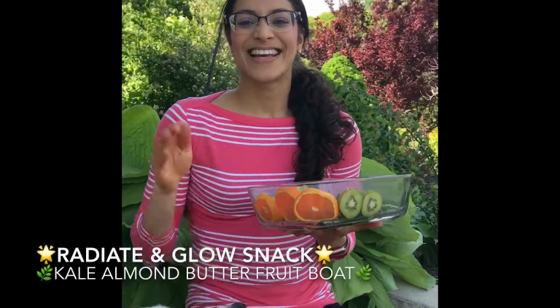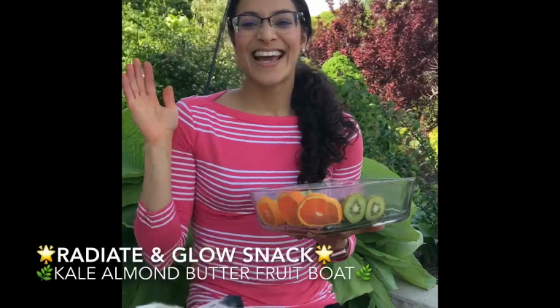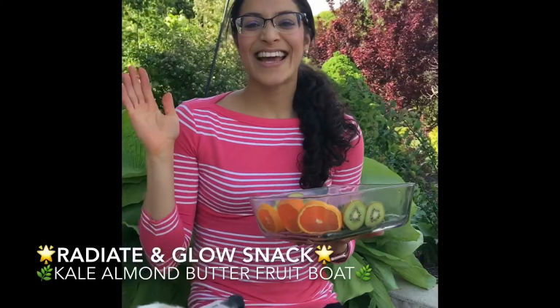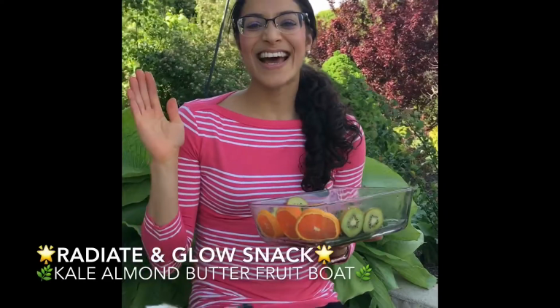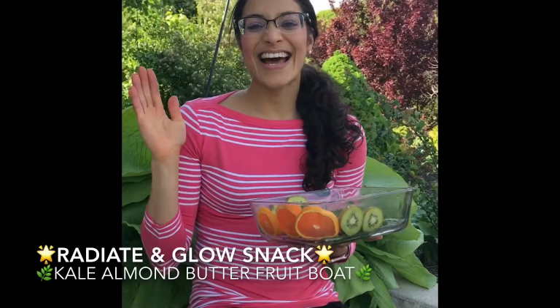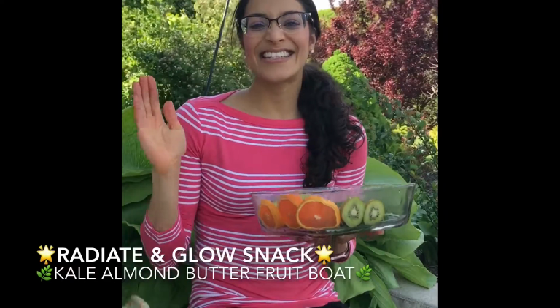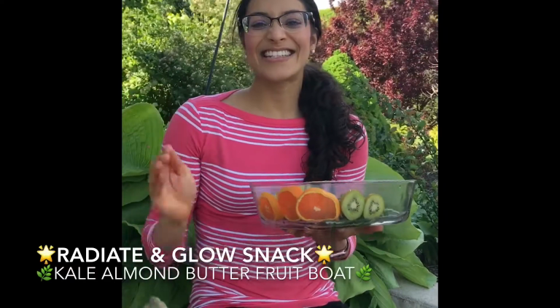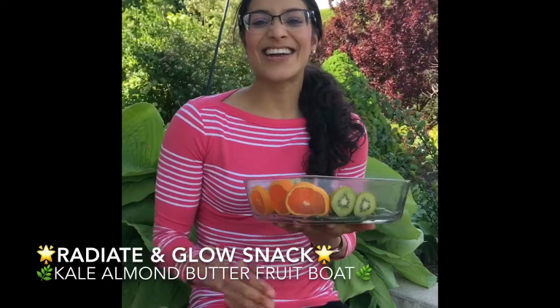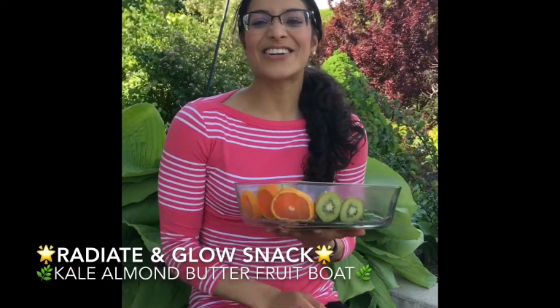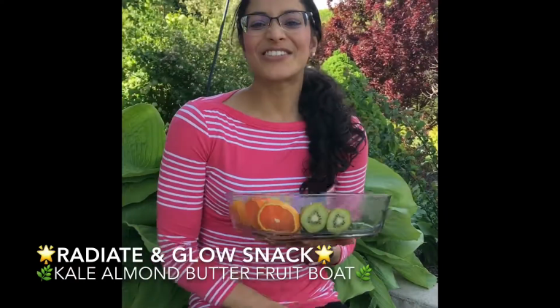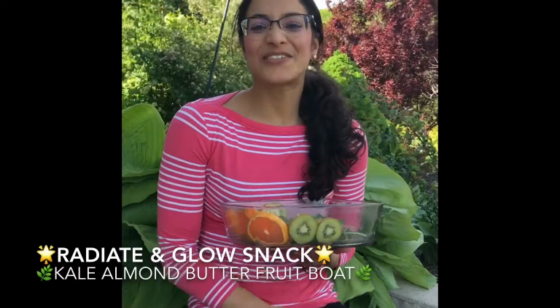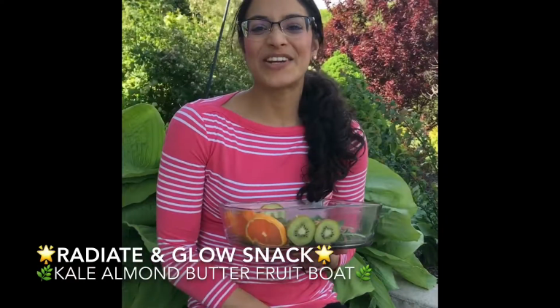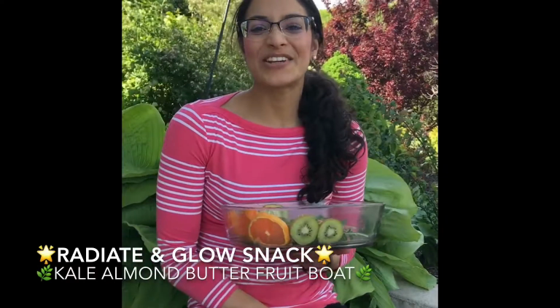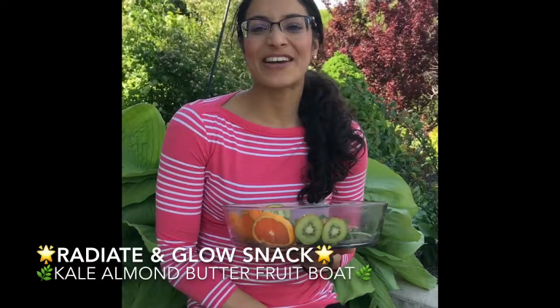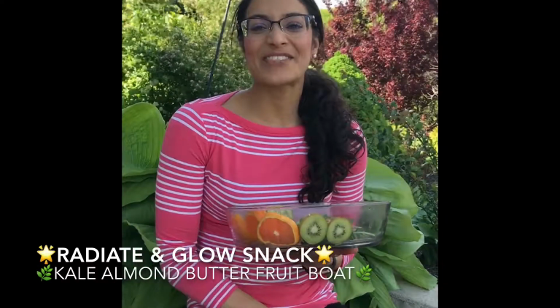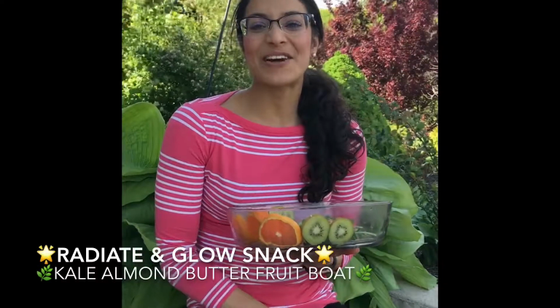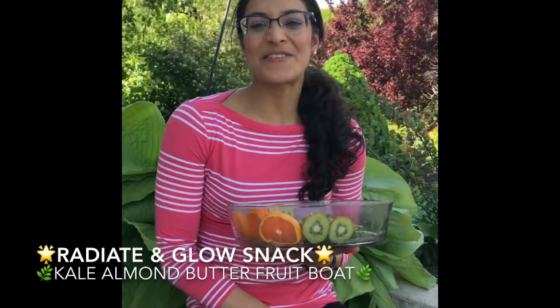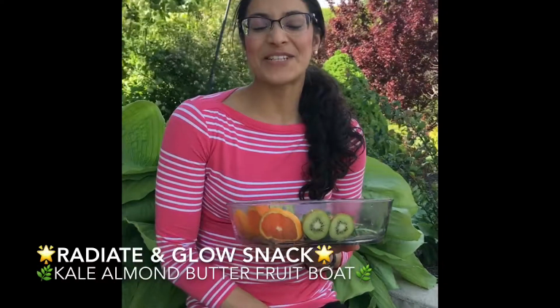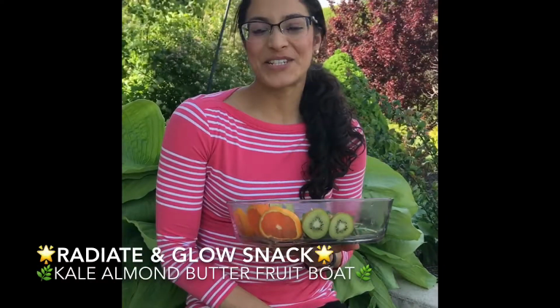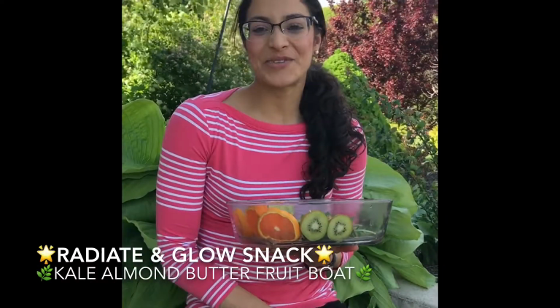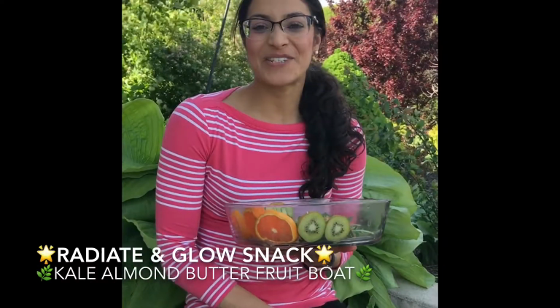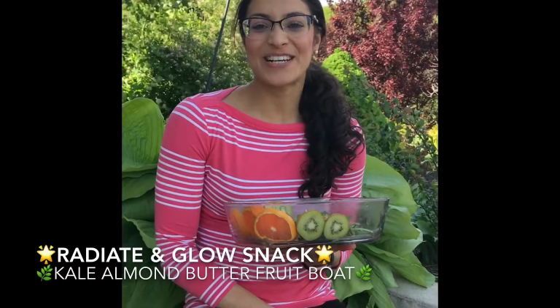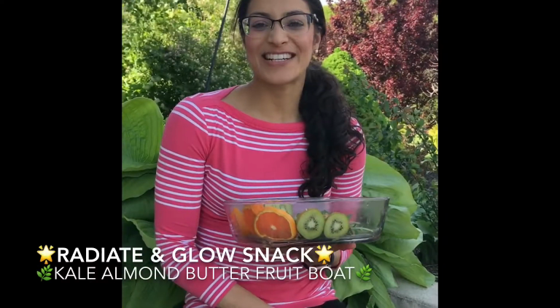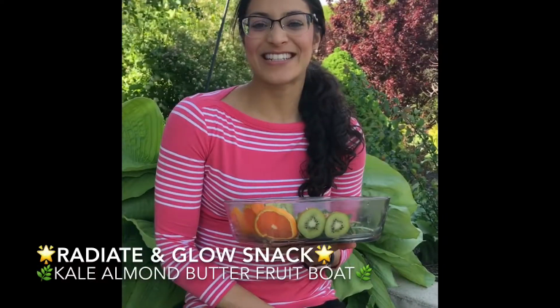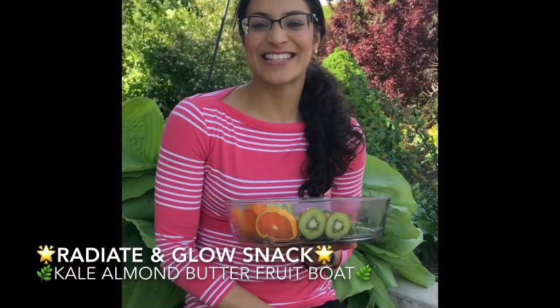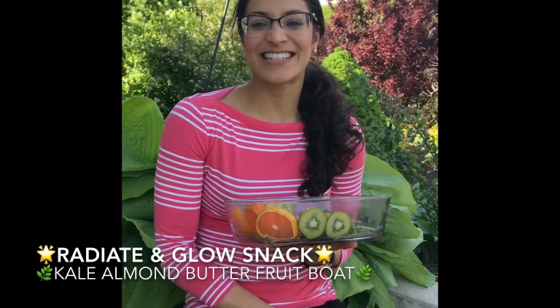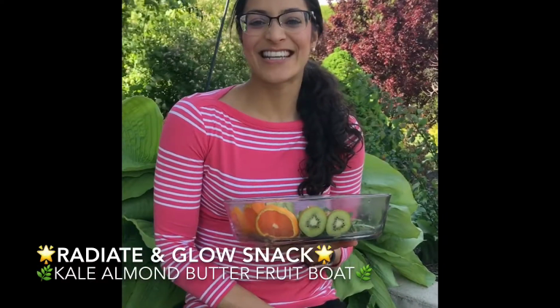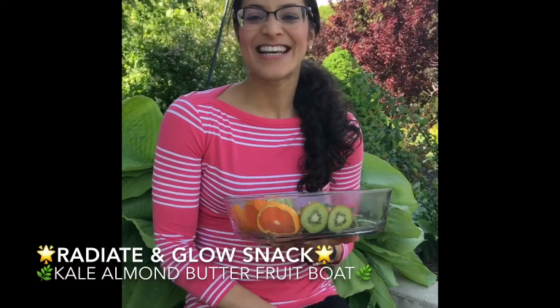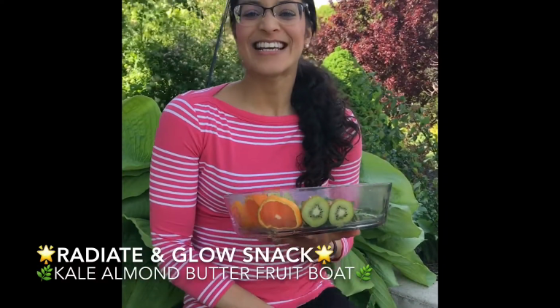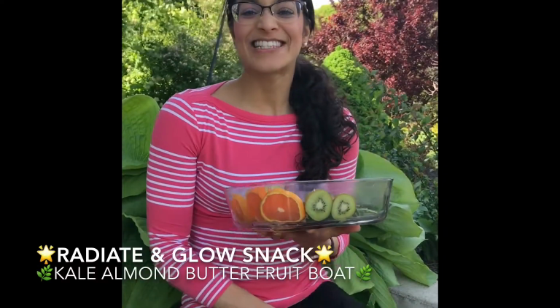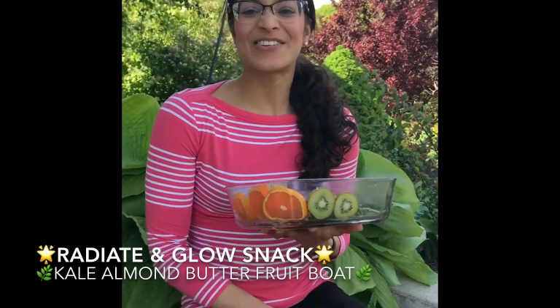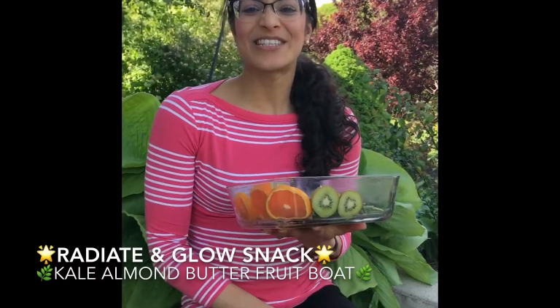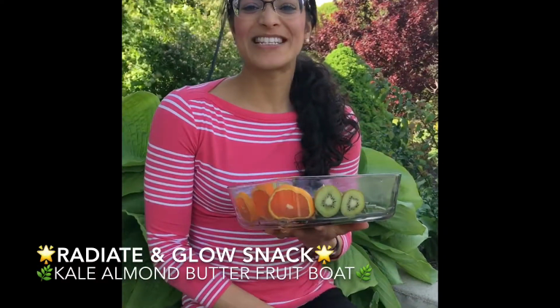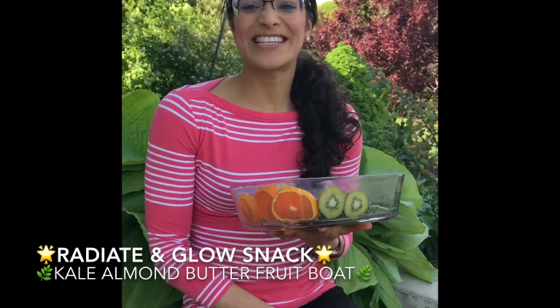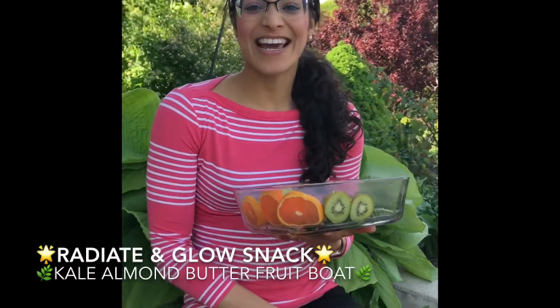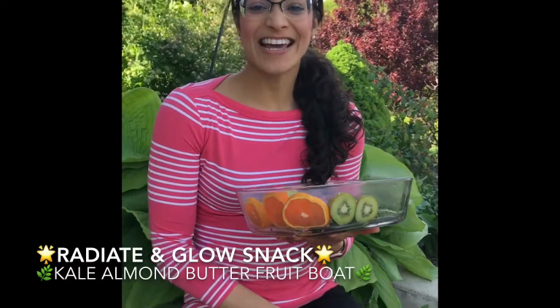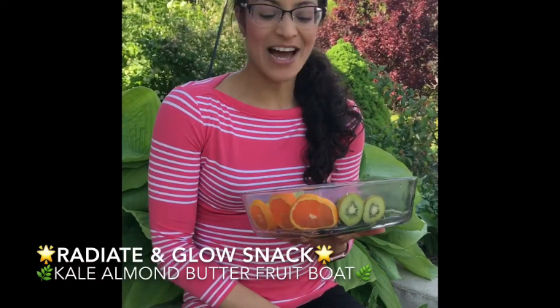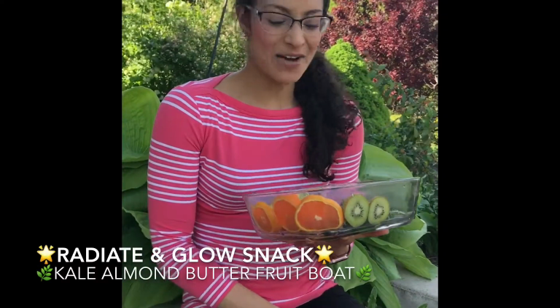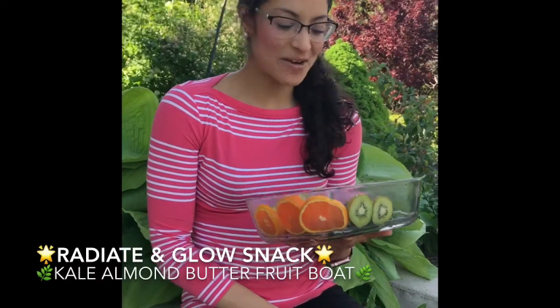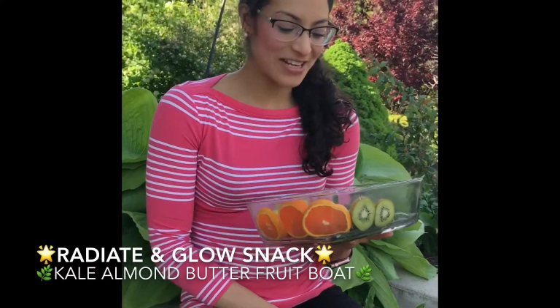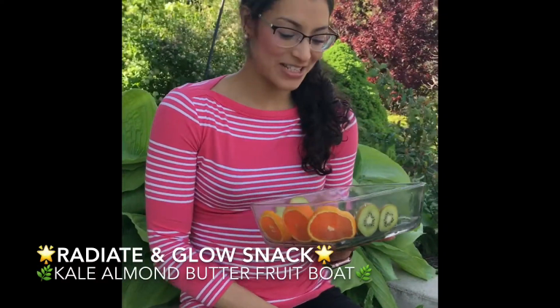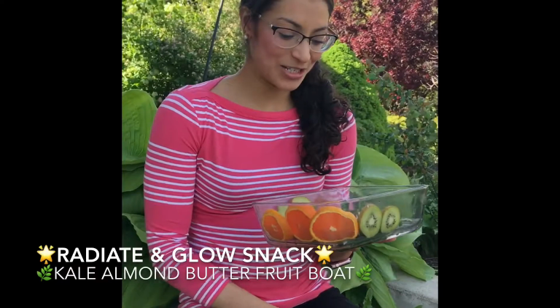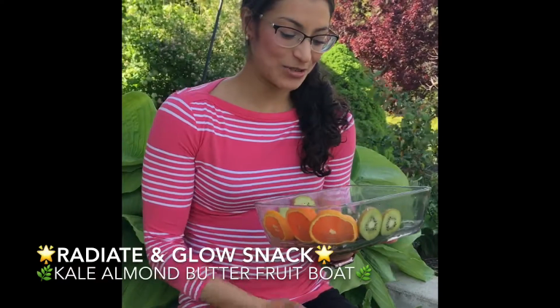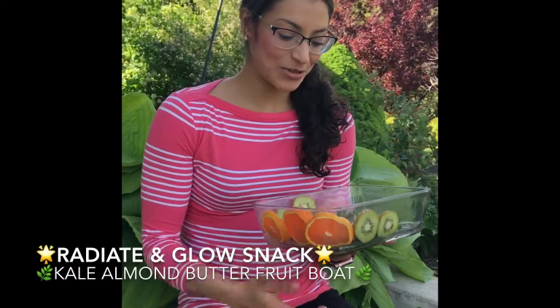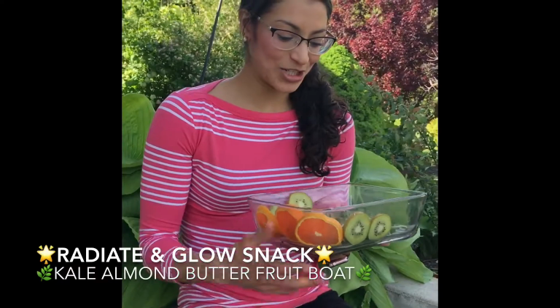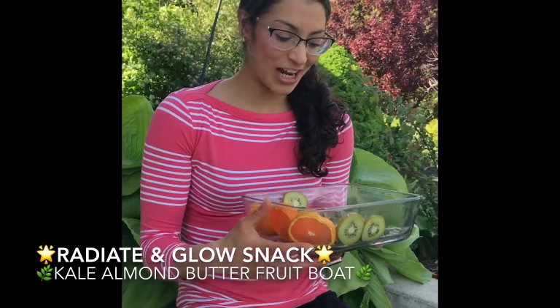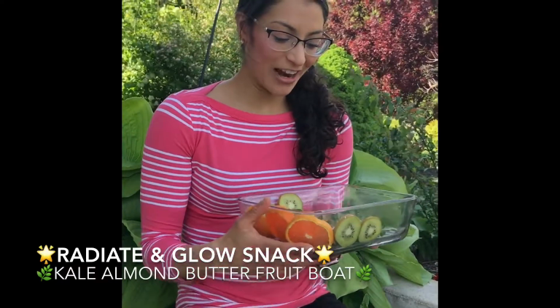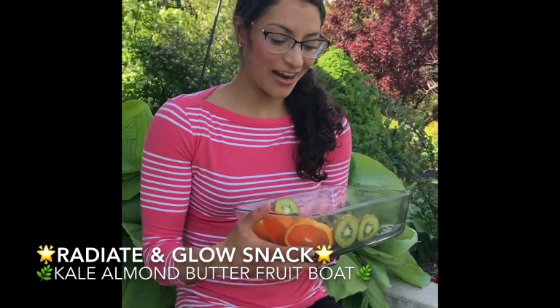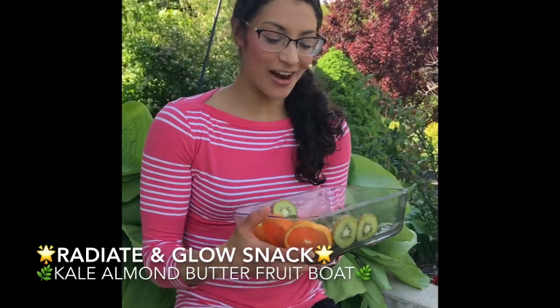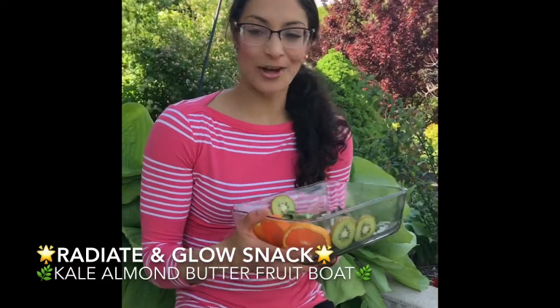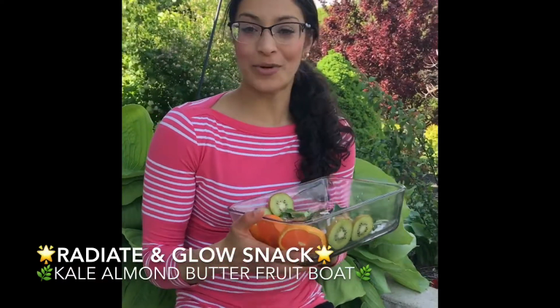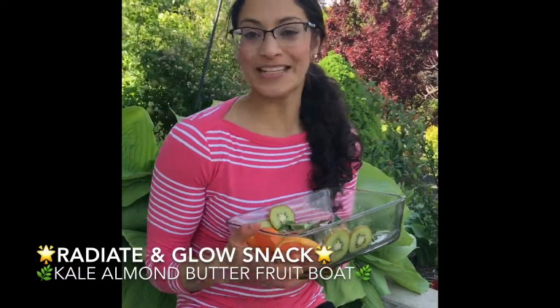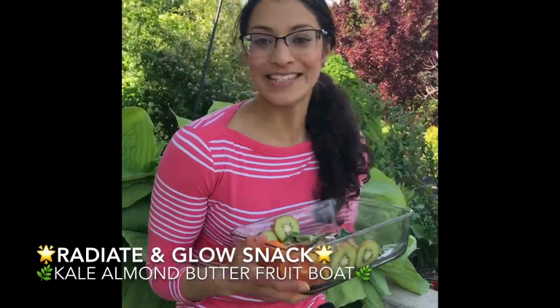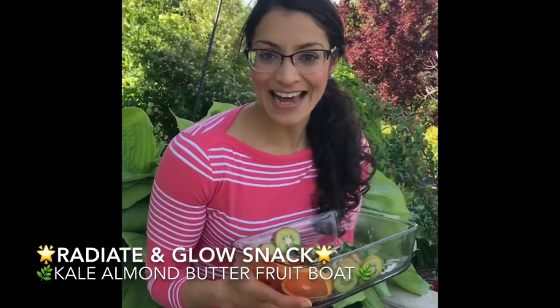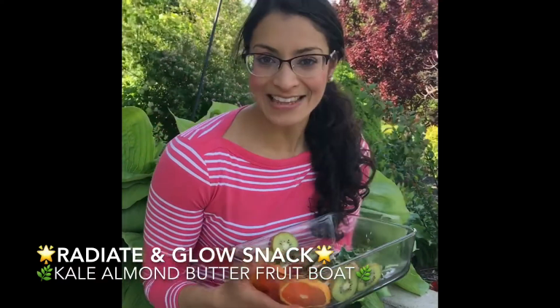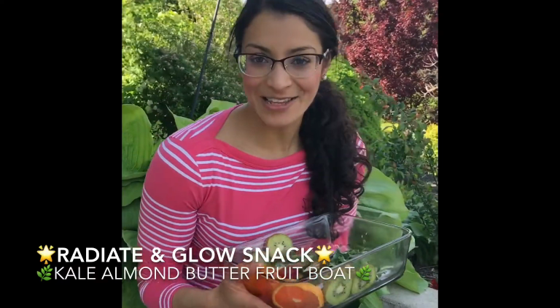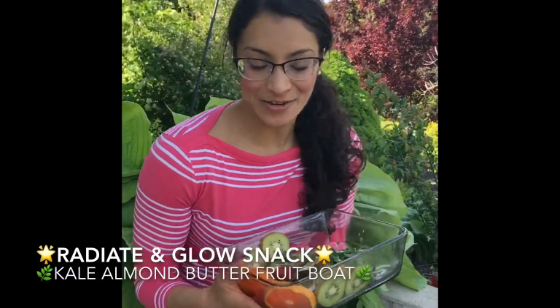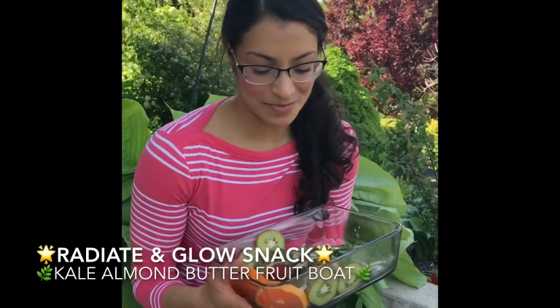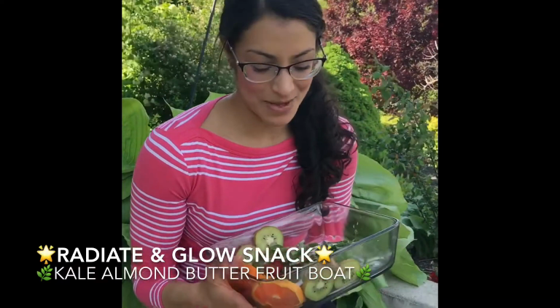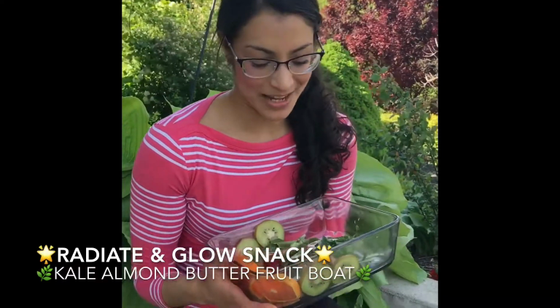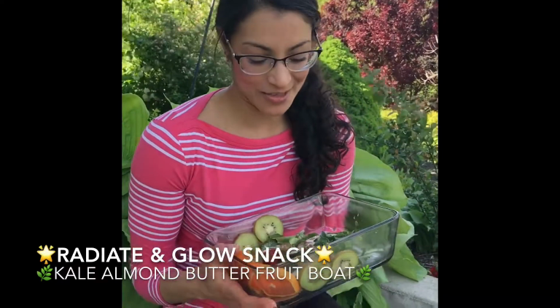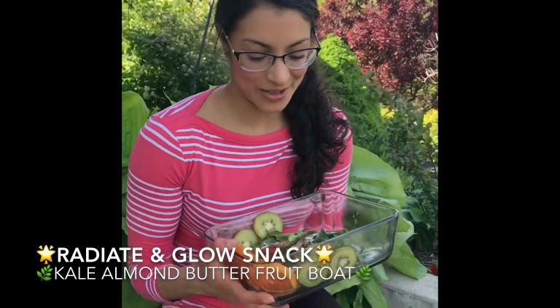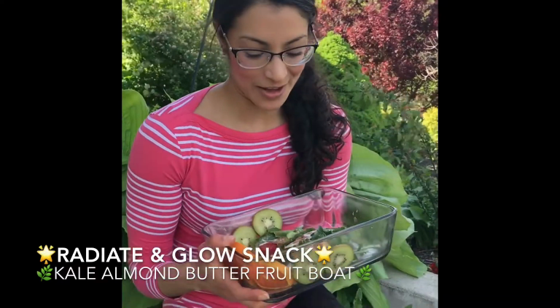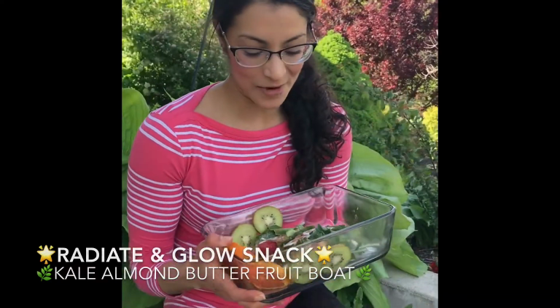Hey guys, it's Dr. V, your Lifestyle and Wellness Dermatologist. So today I wanted to share a quick snack that you can make on the go.